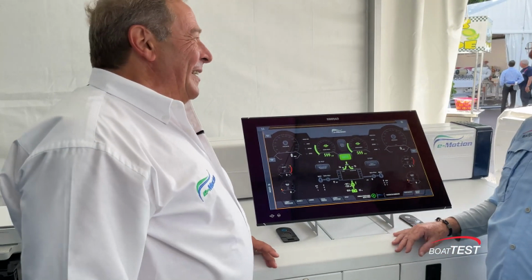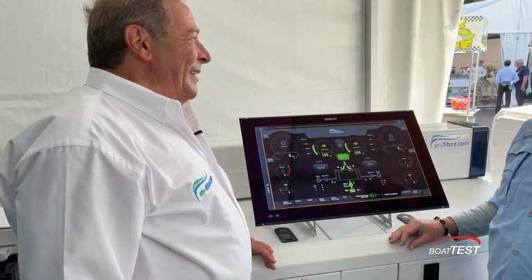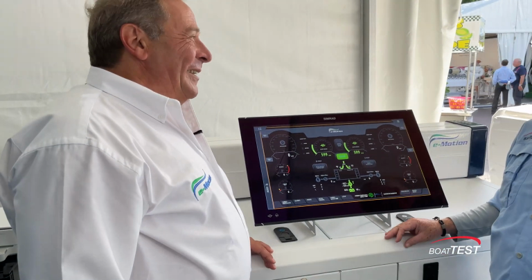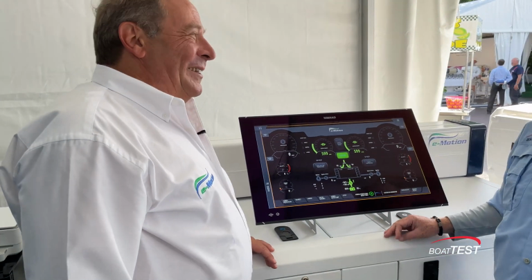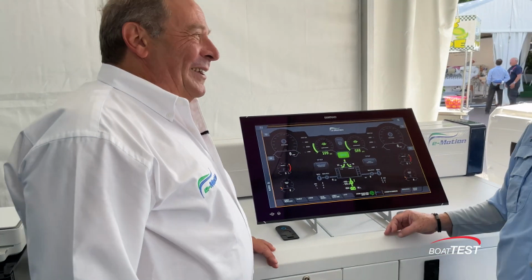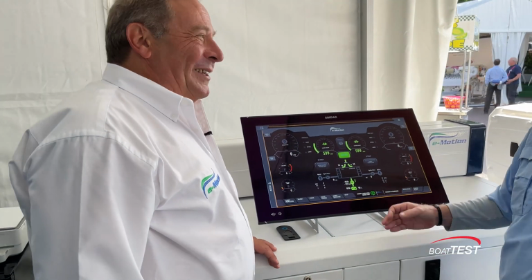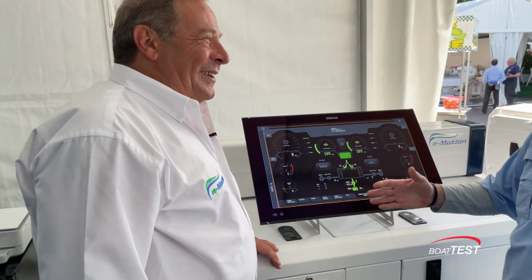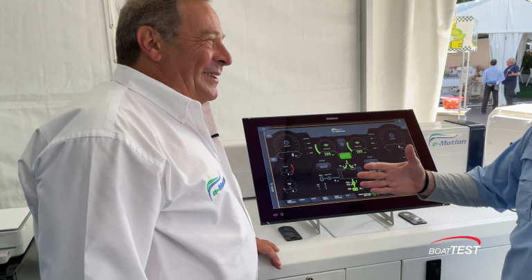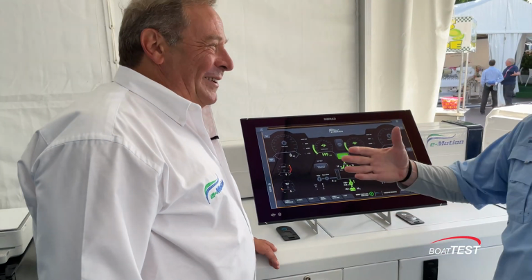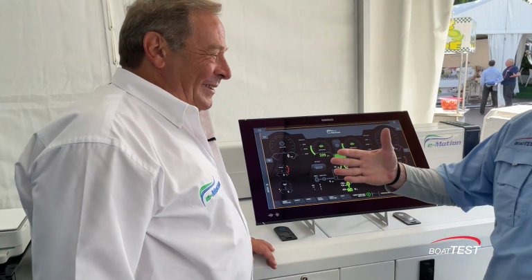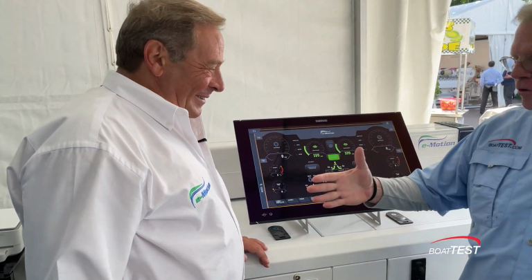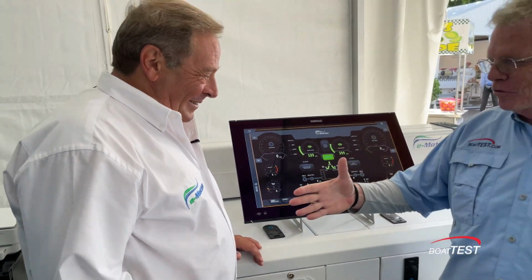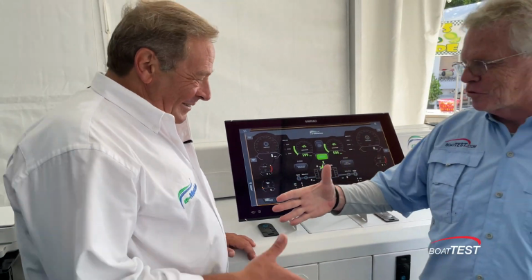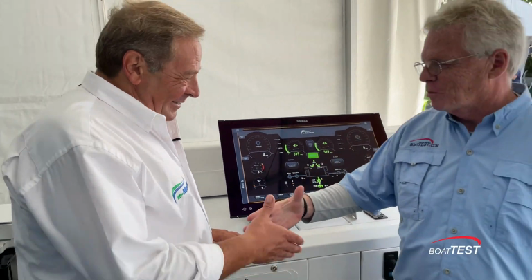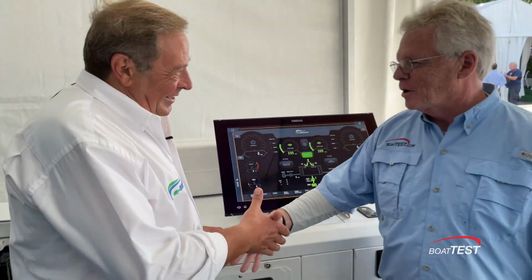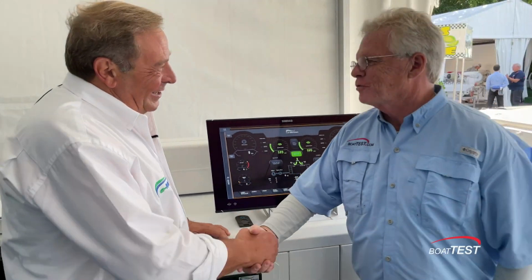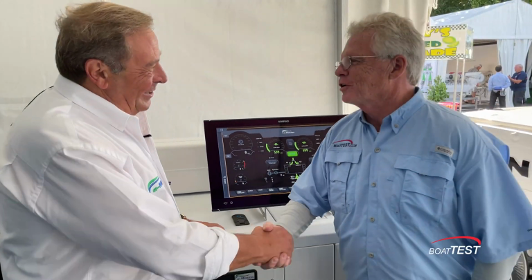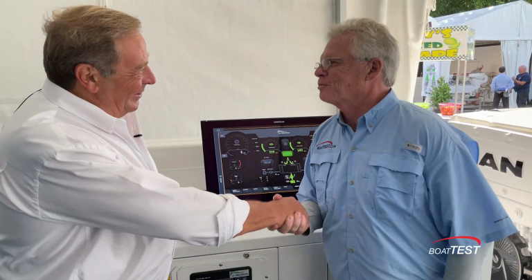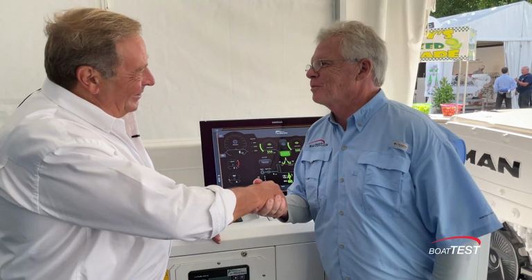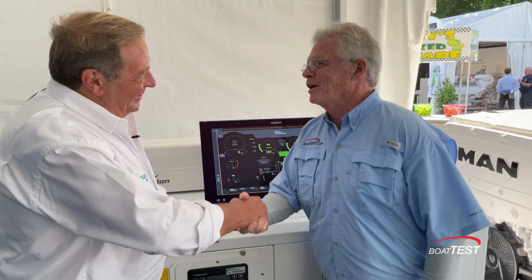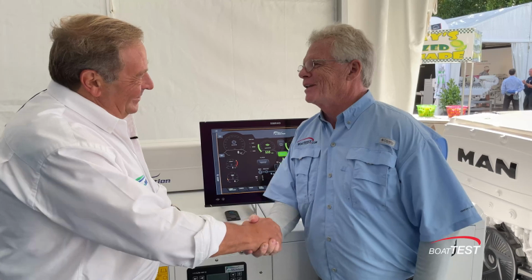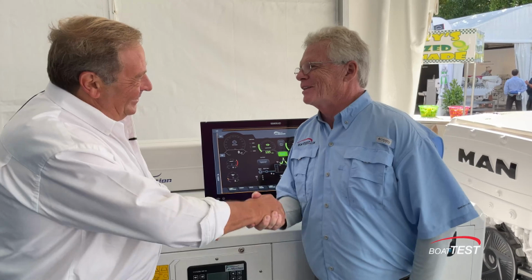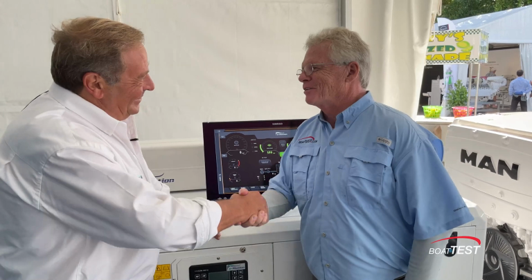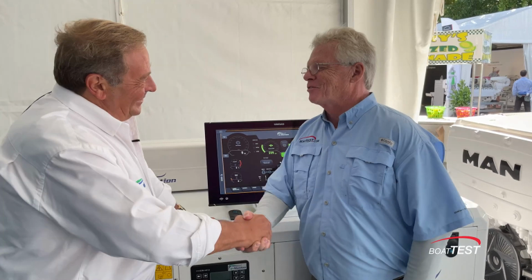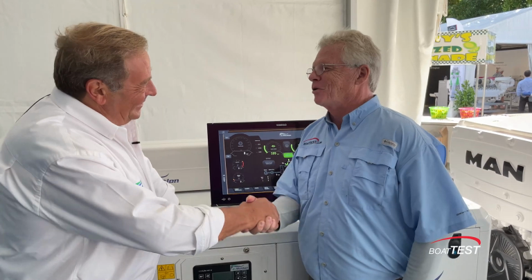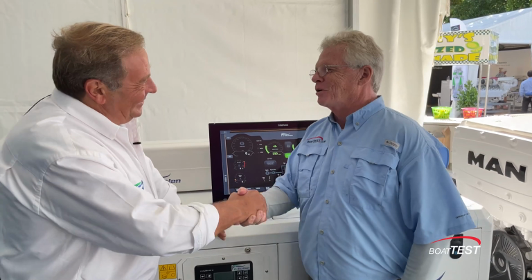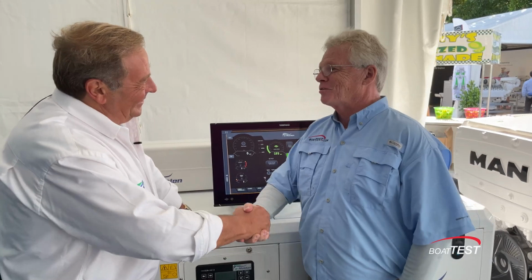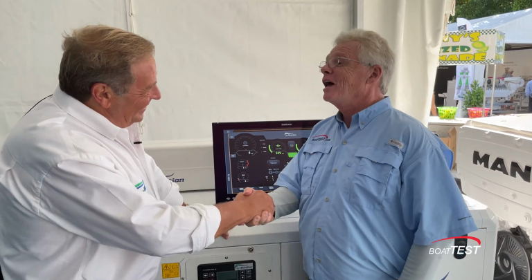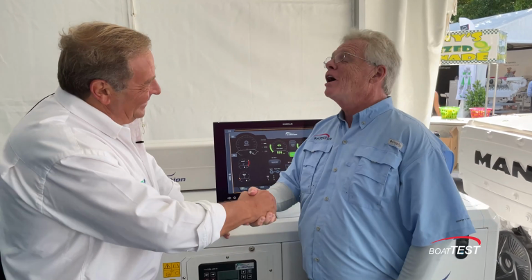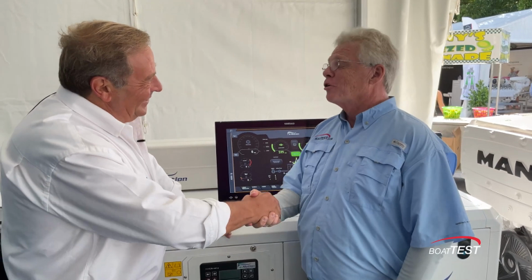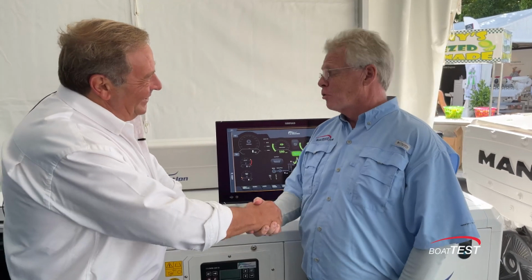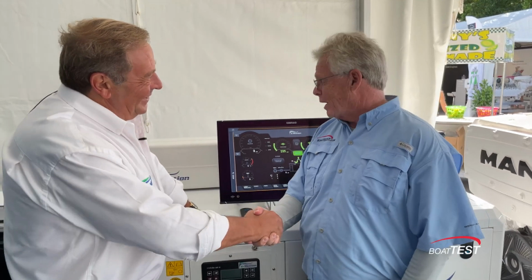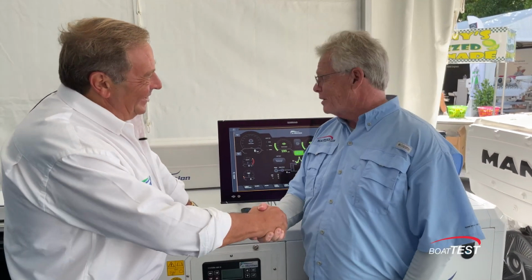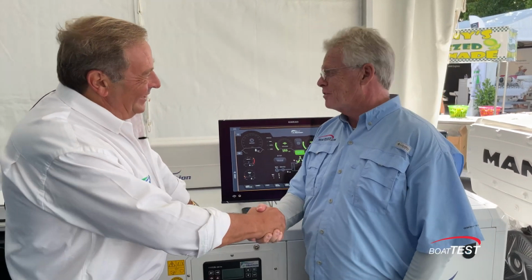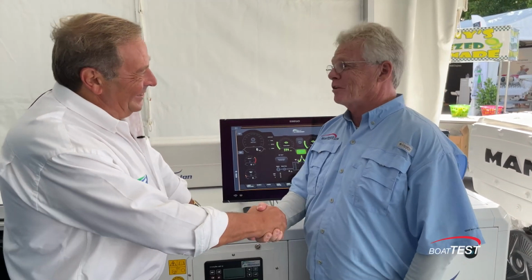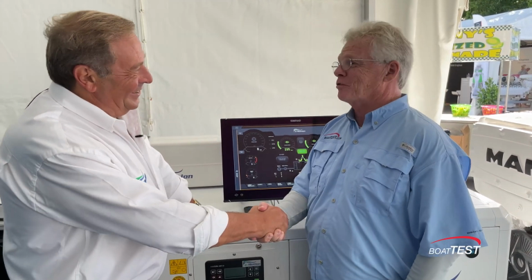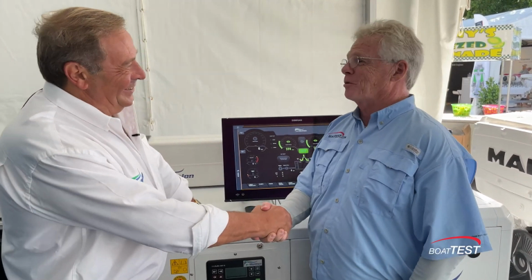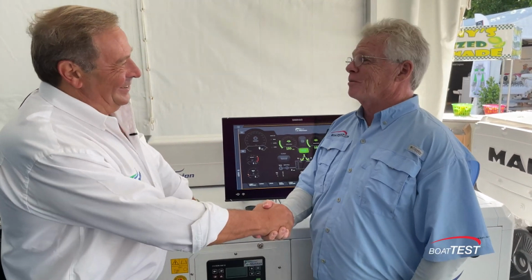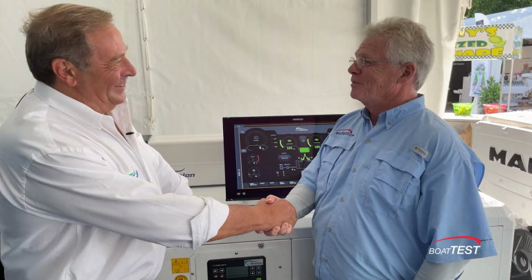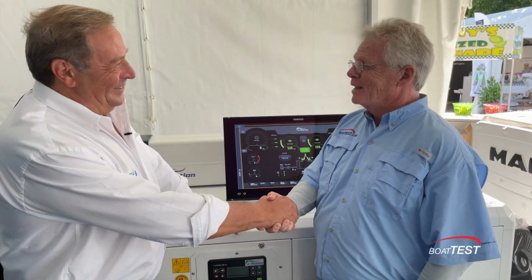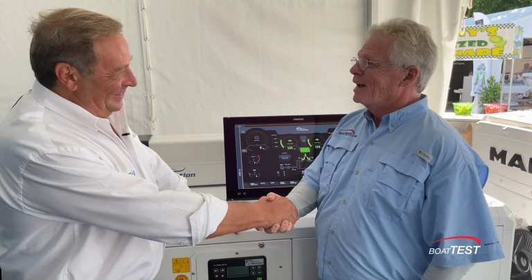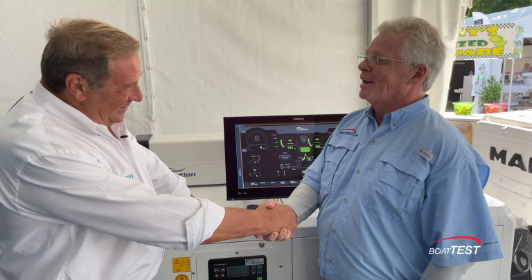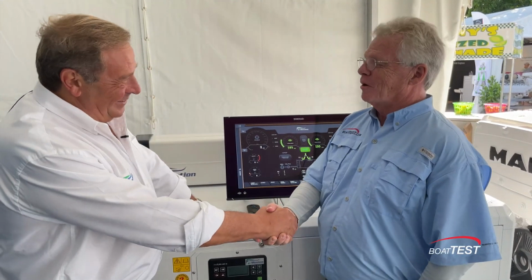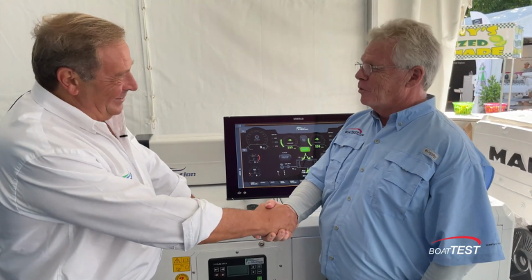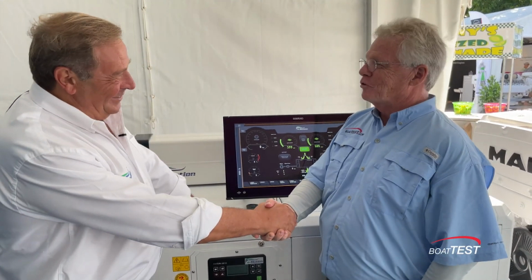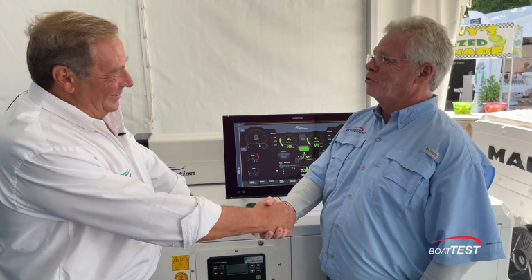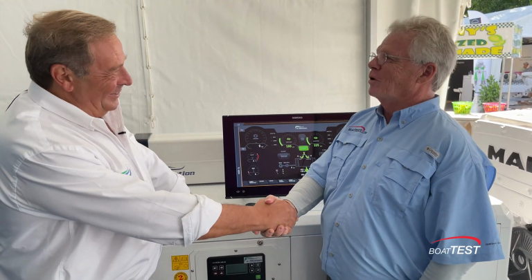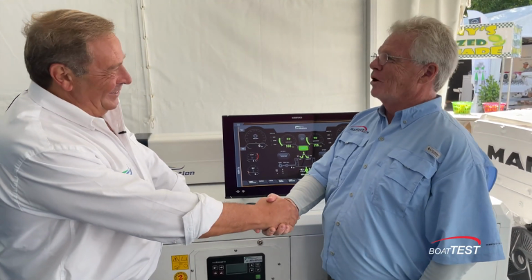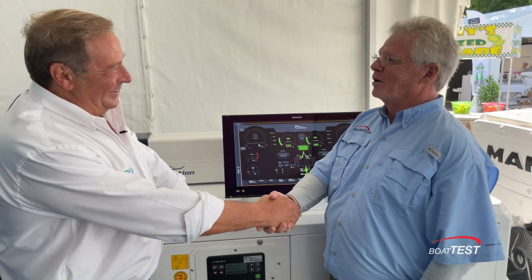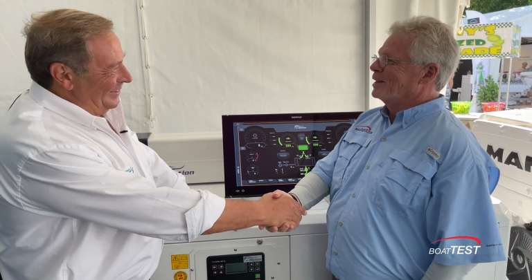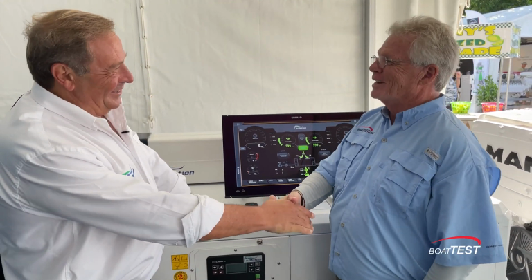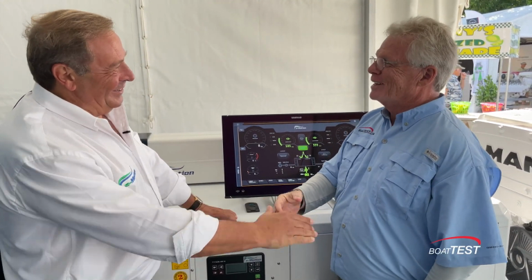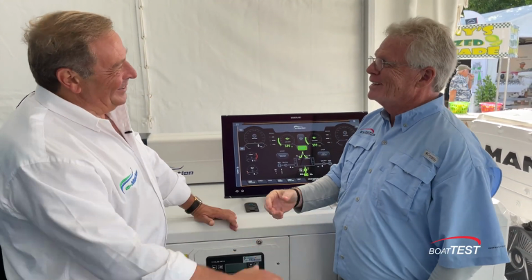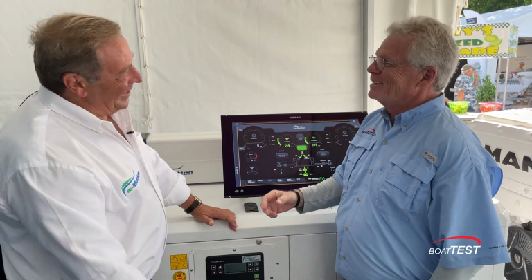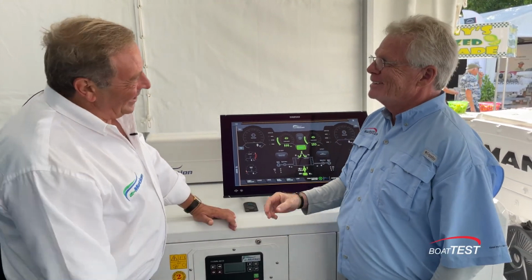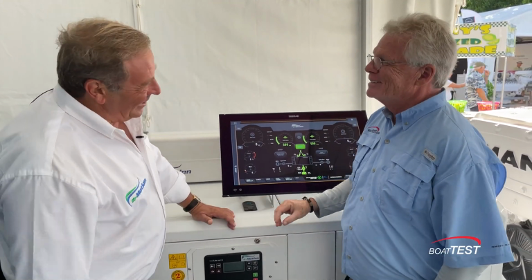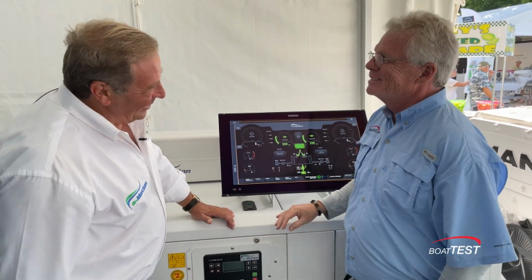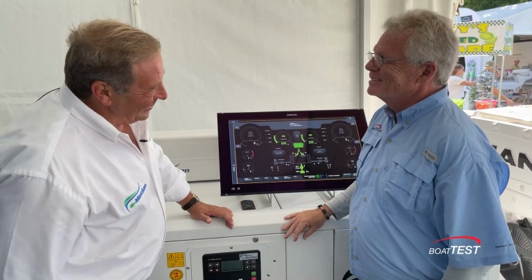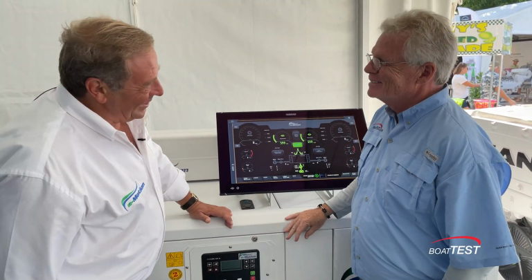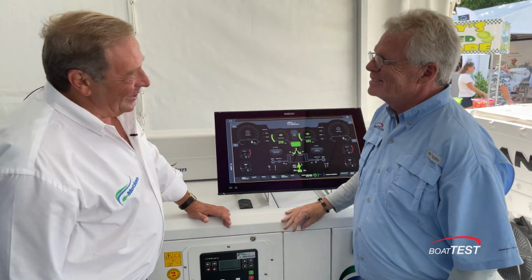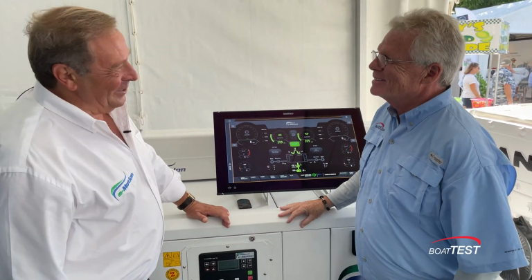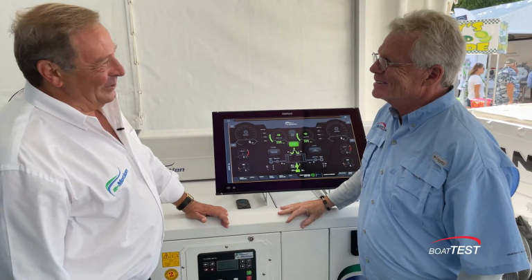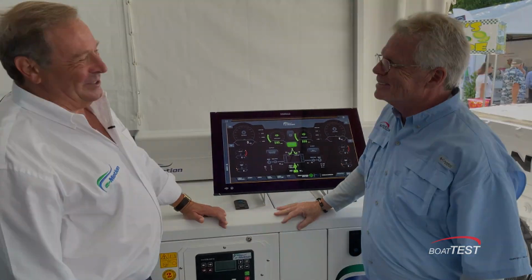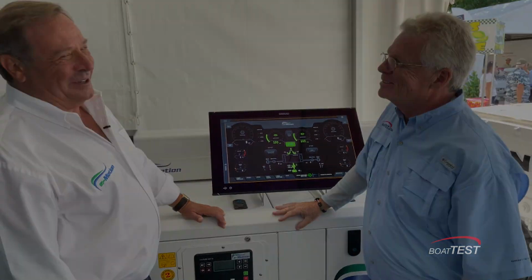Outstanding. Thank you so much for explaining this to us. Great system and I wish you well with it. Thank you, Steve.